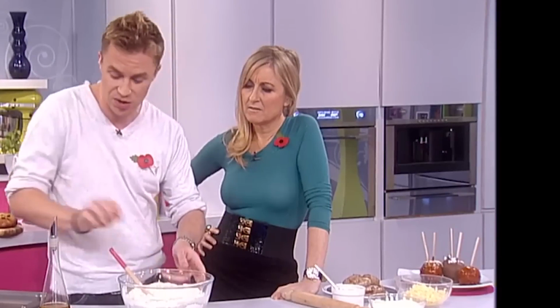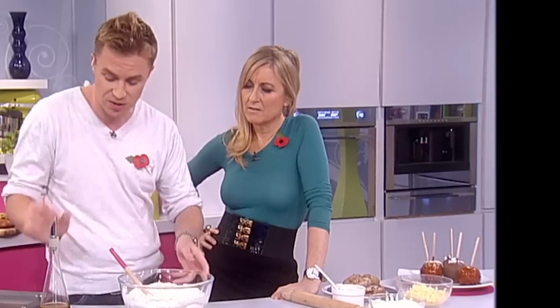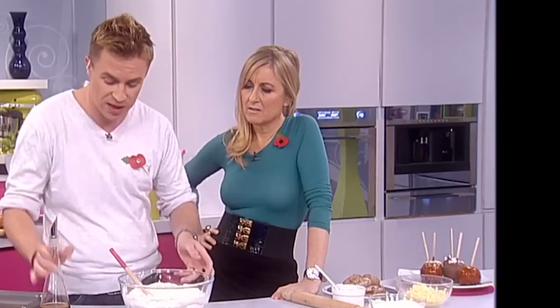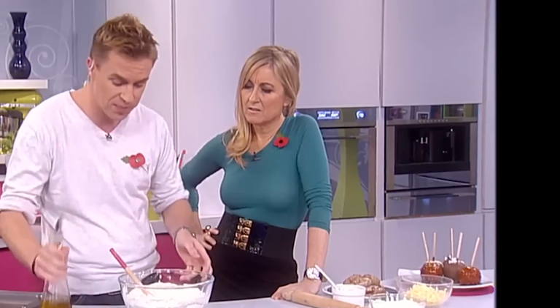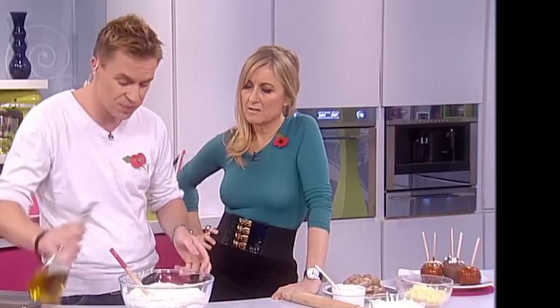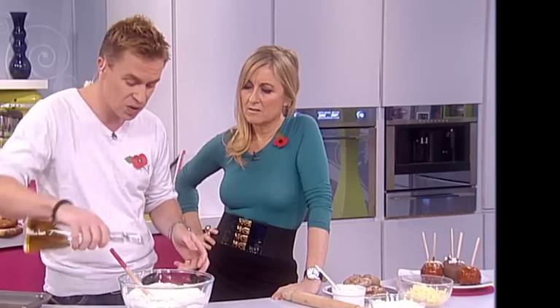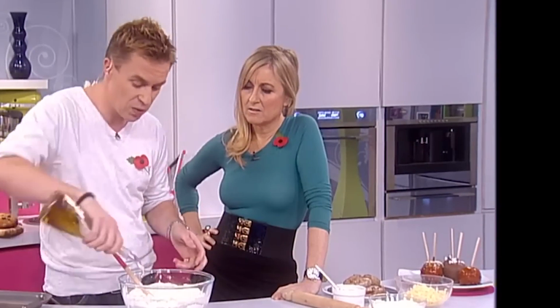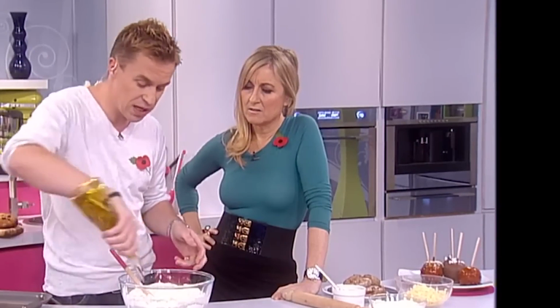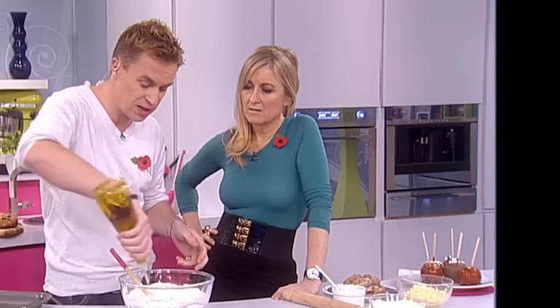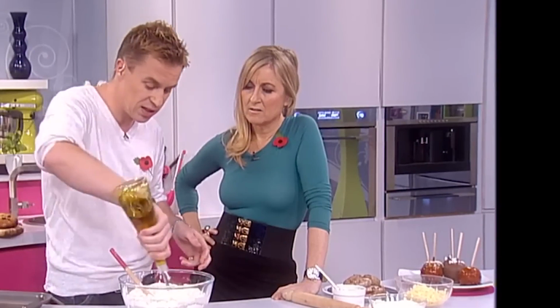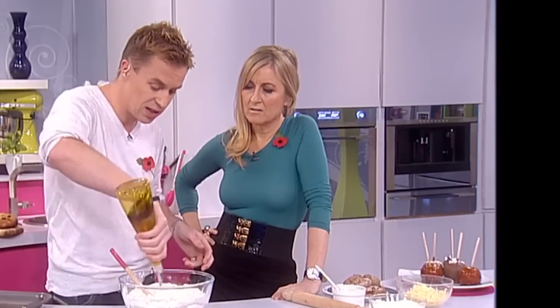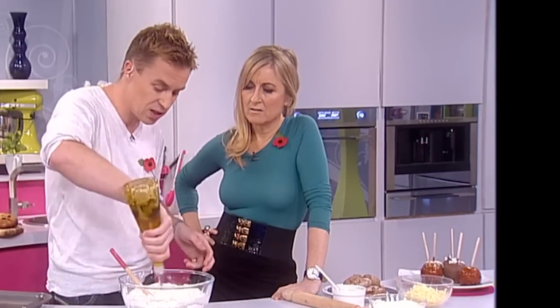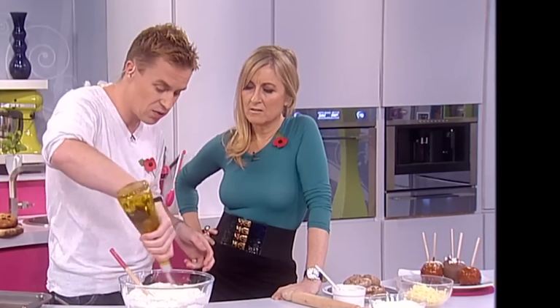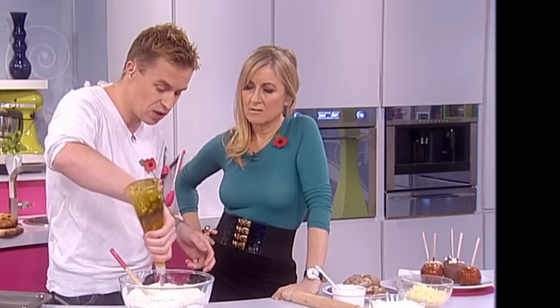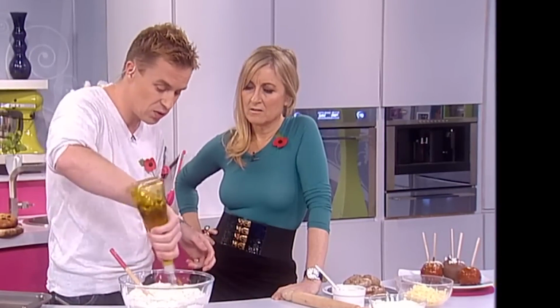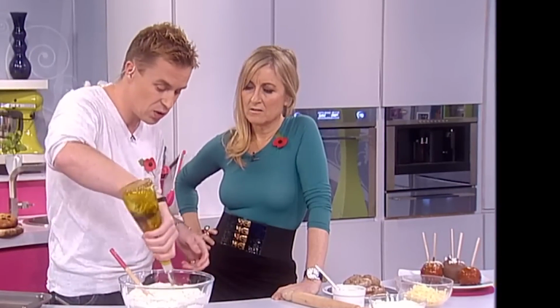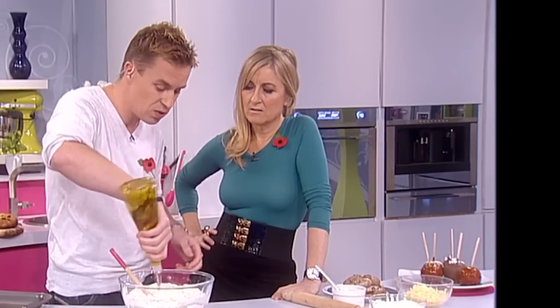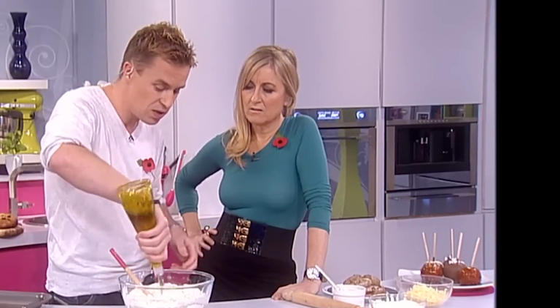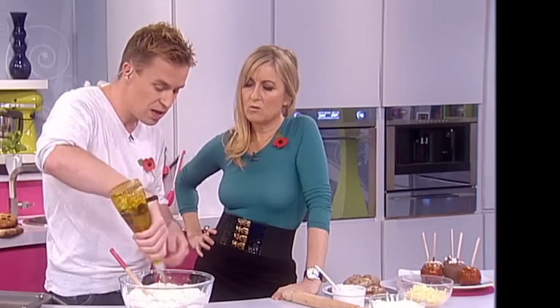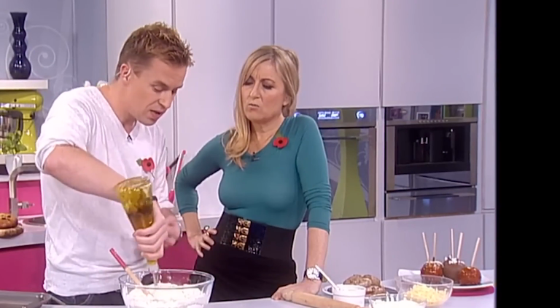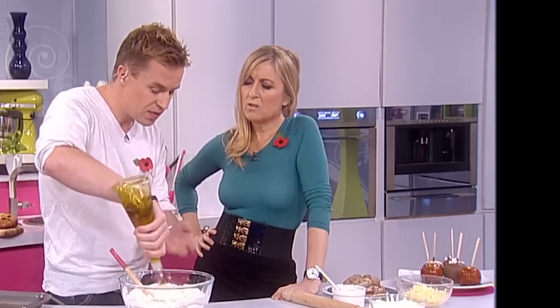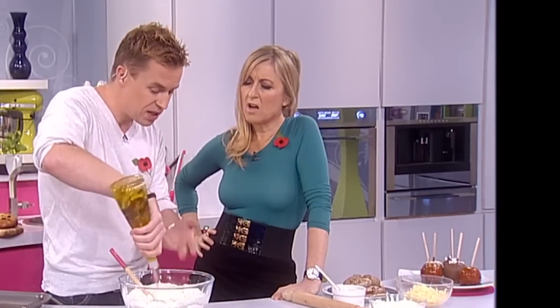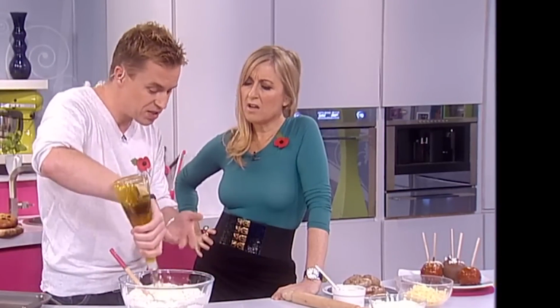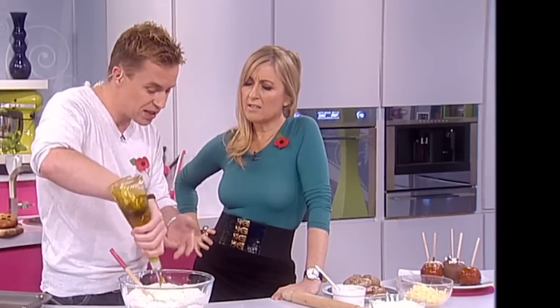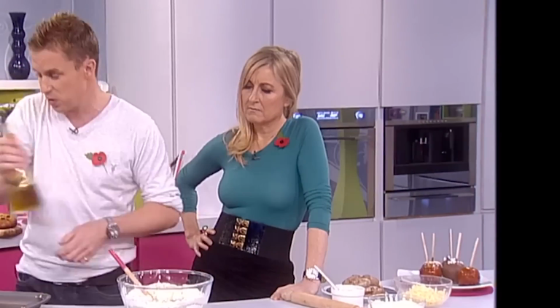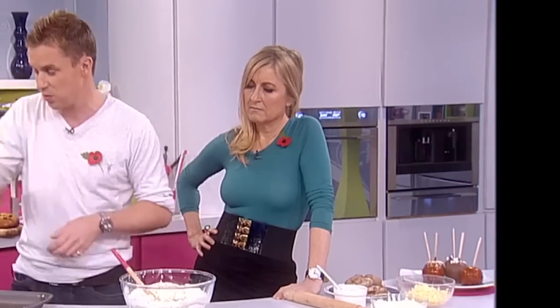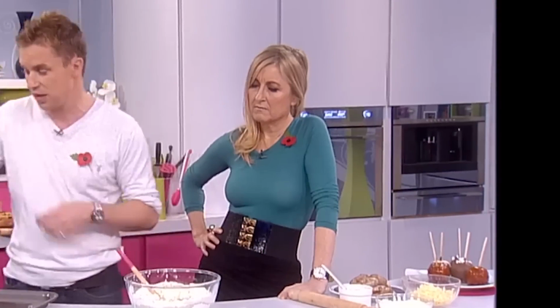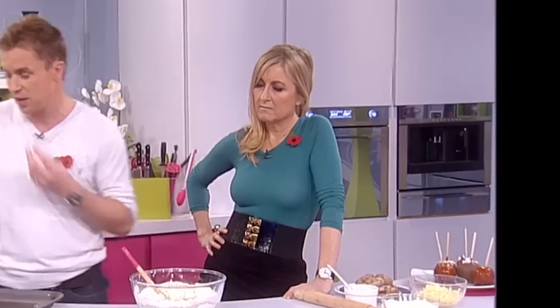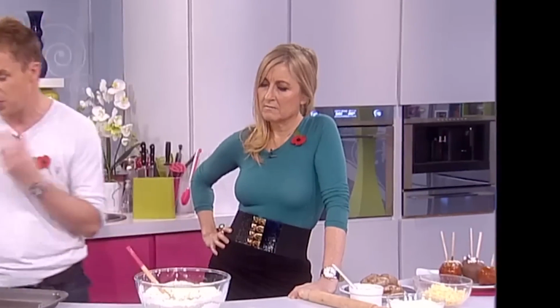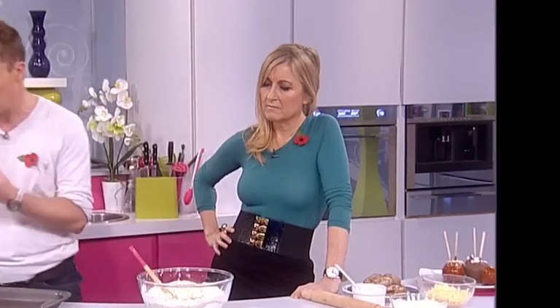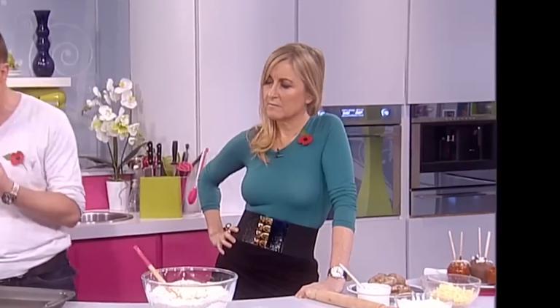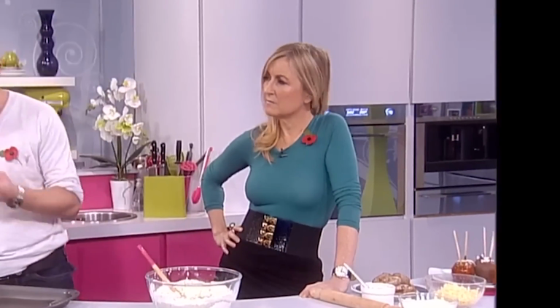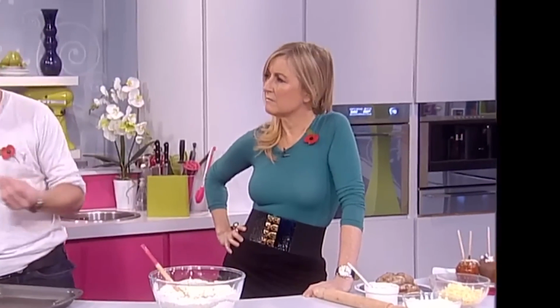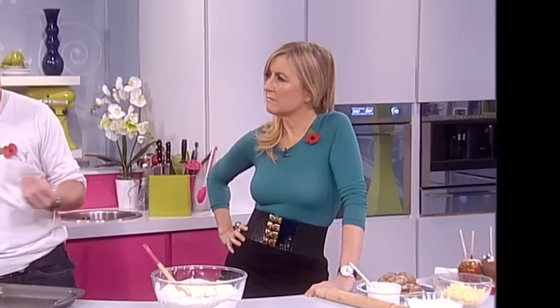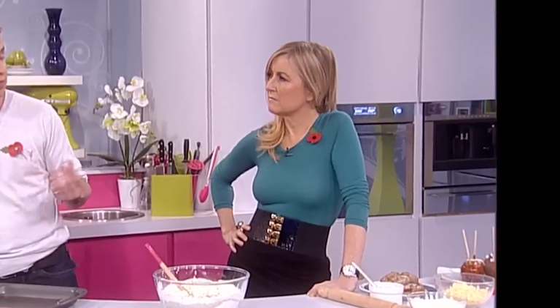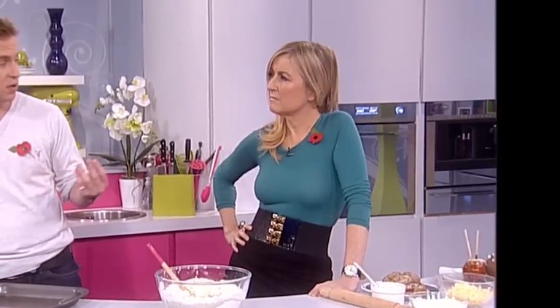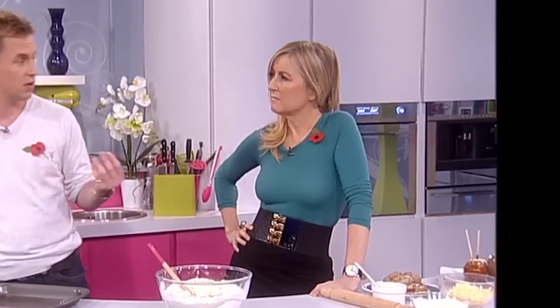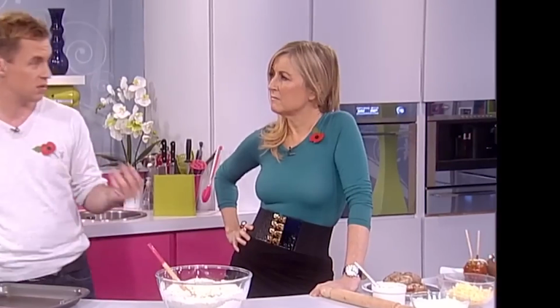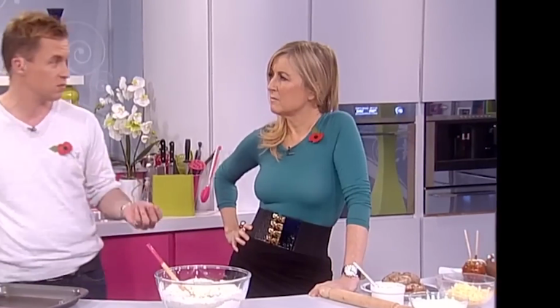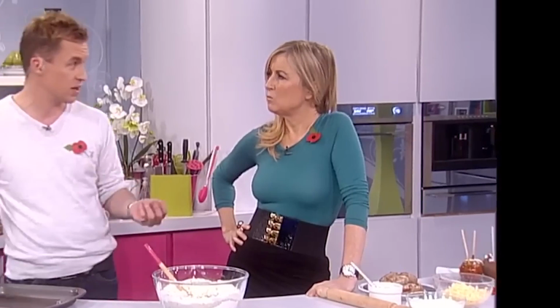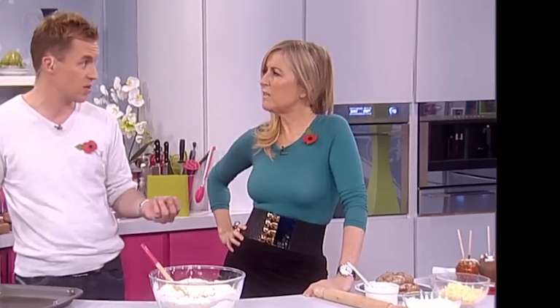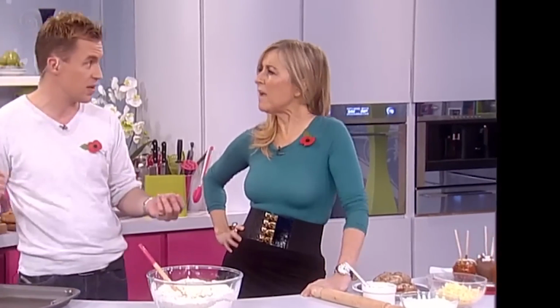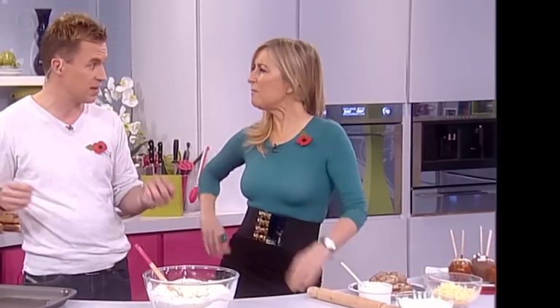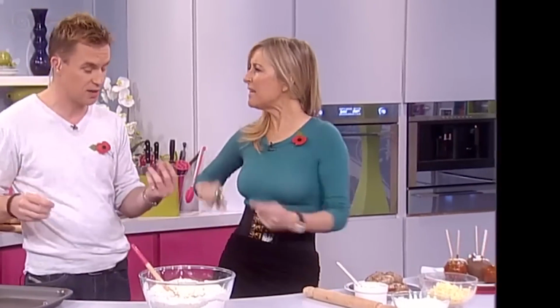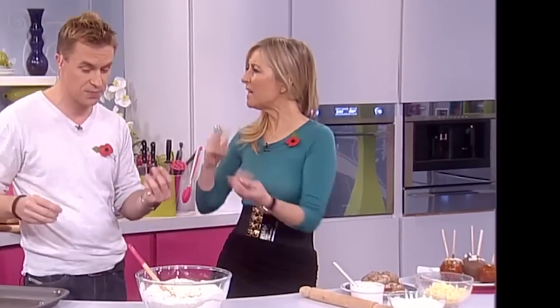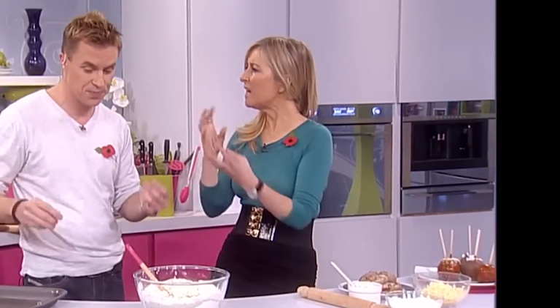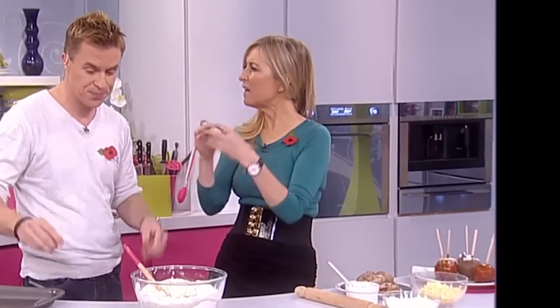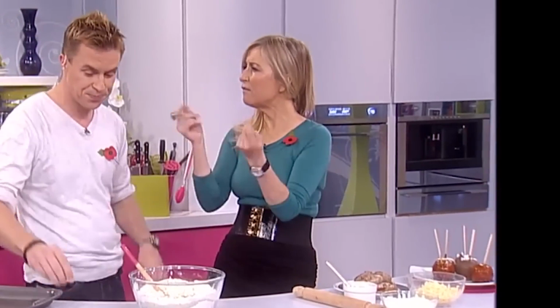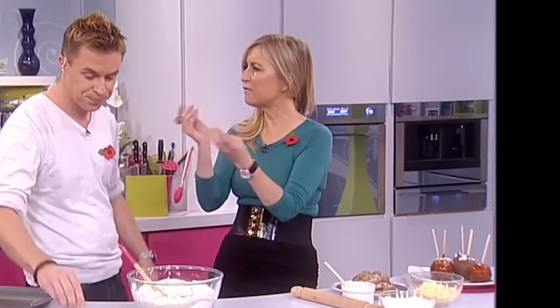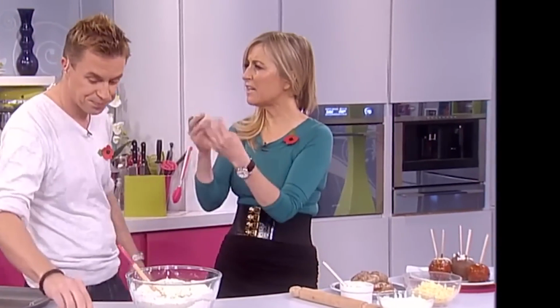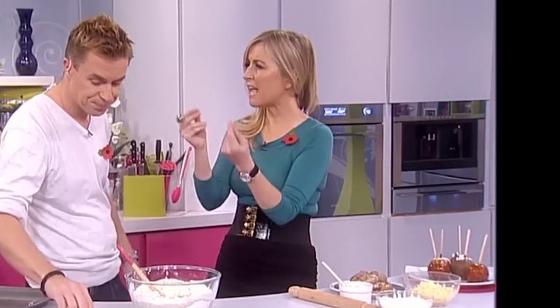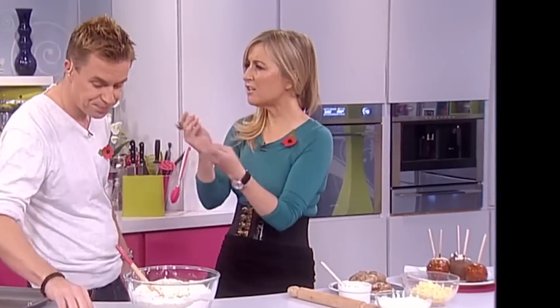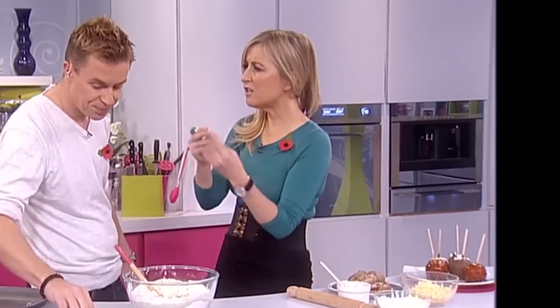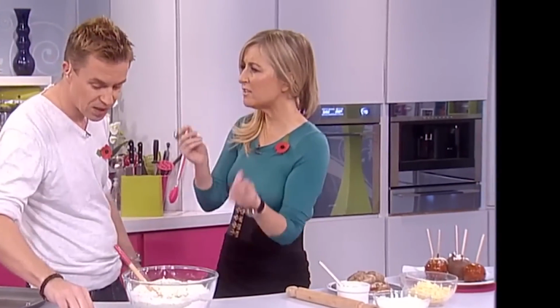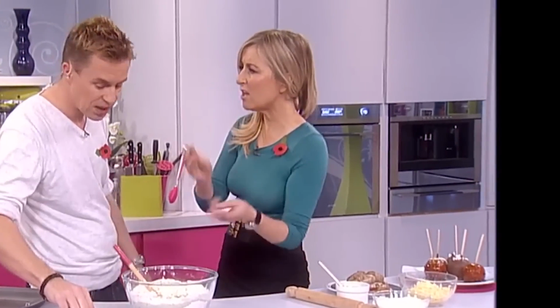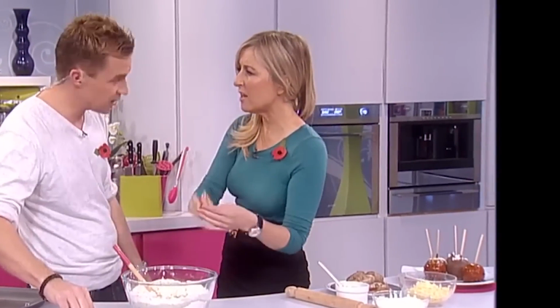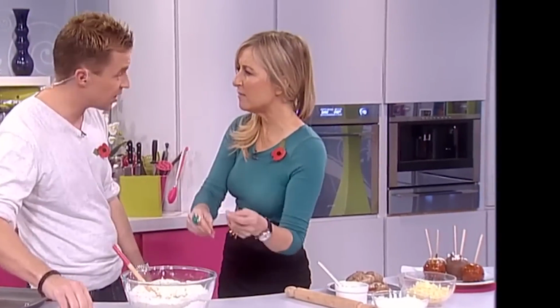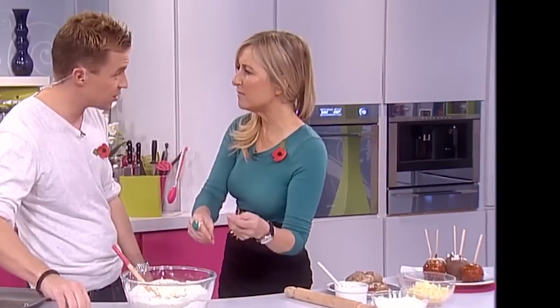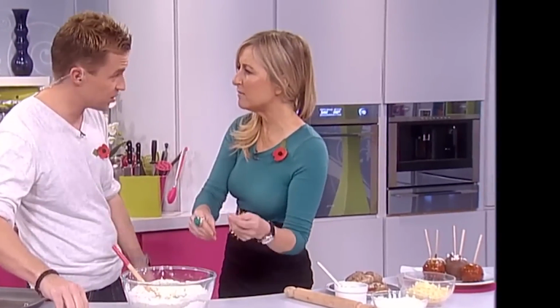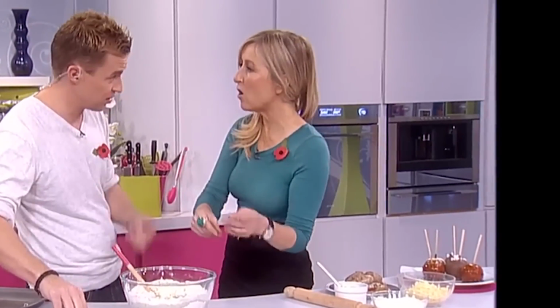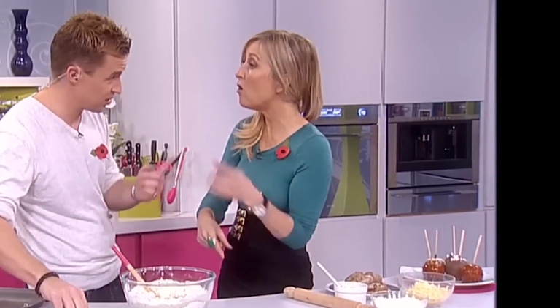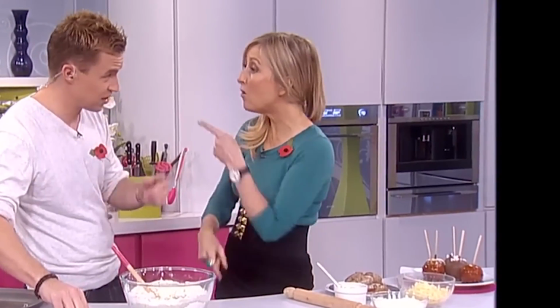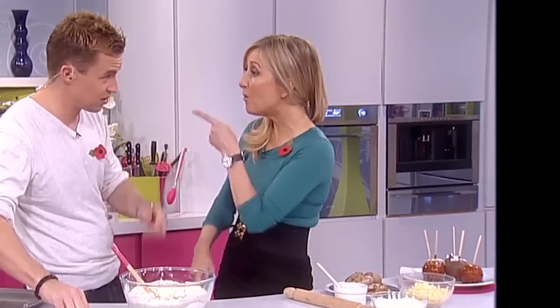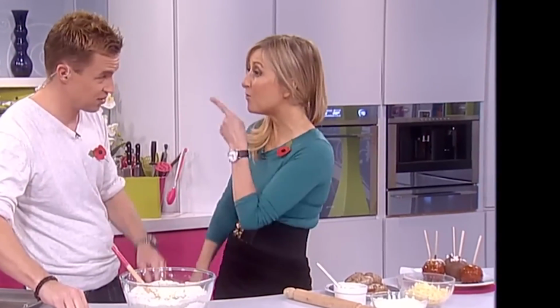And to that we add a glug of olive oil. Nice — I really recommend it. Would that make it like a focaccia? It does, it does.